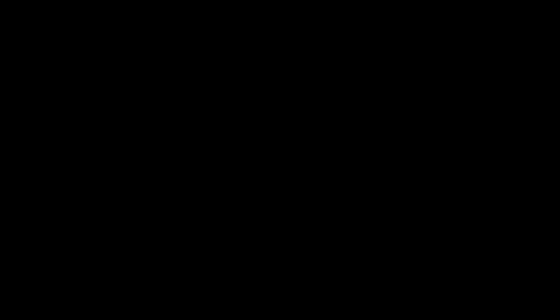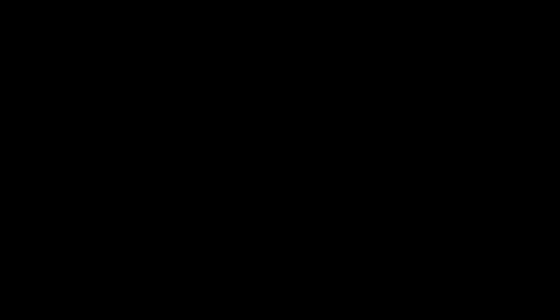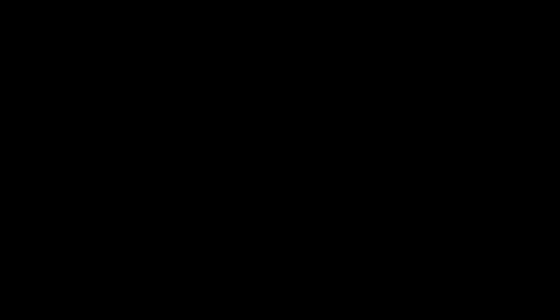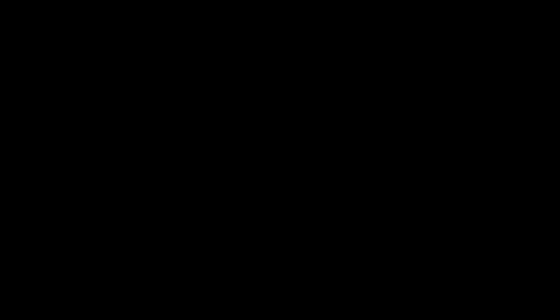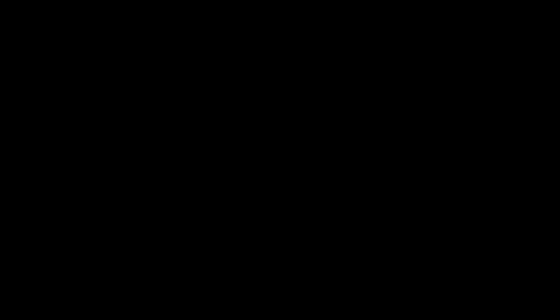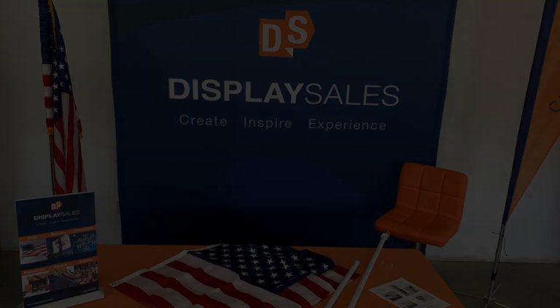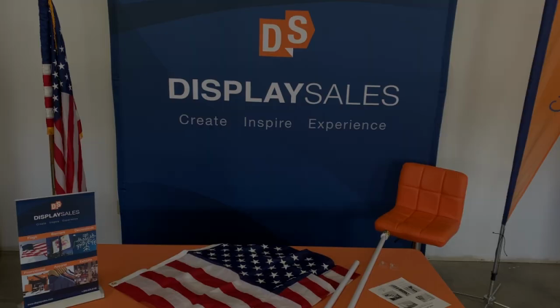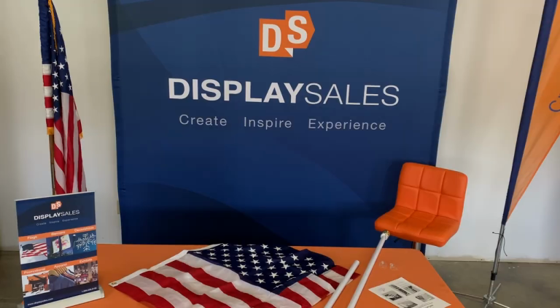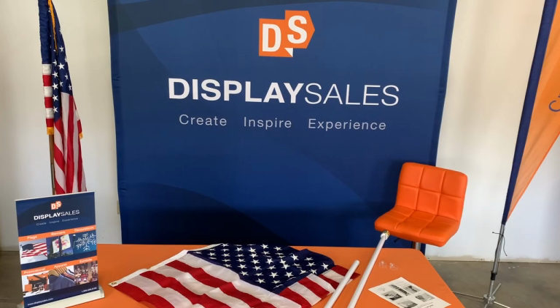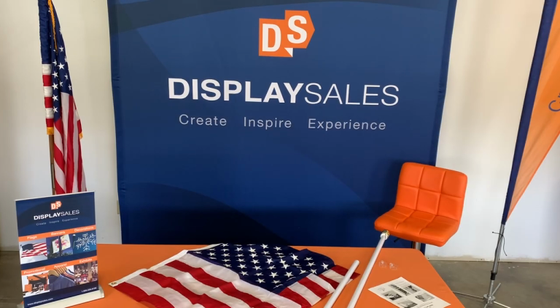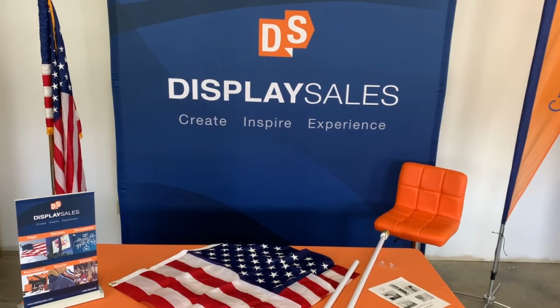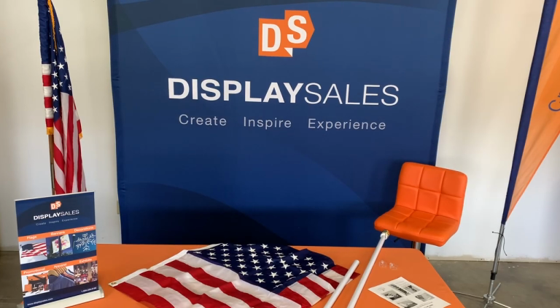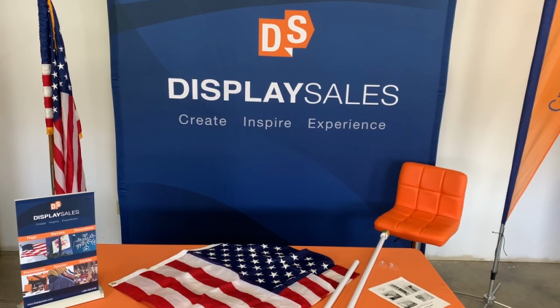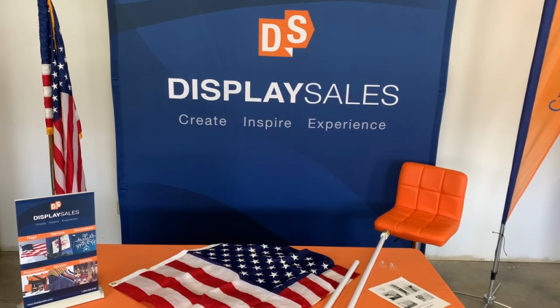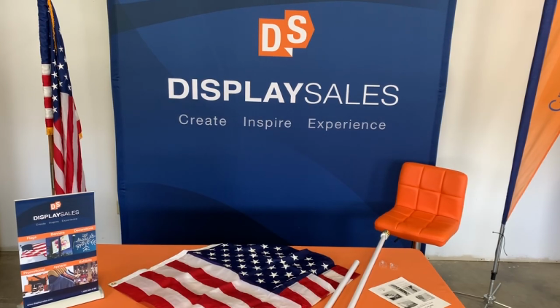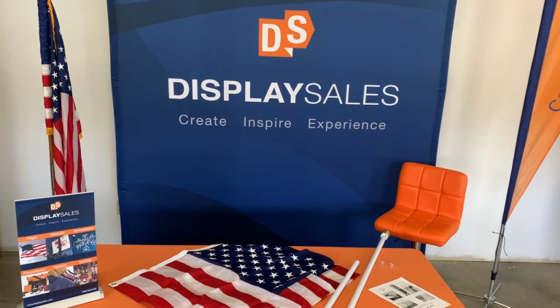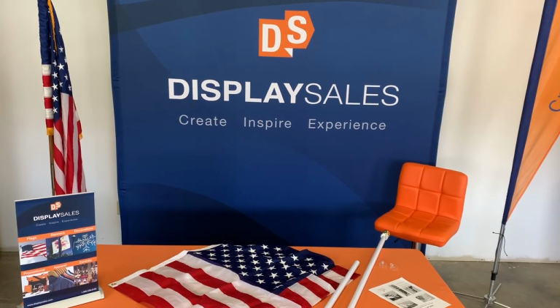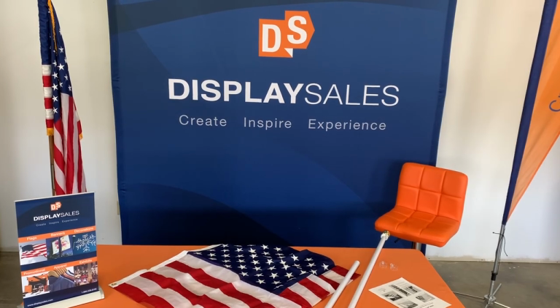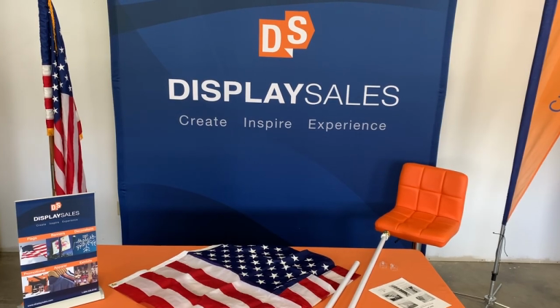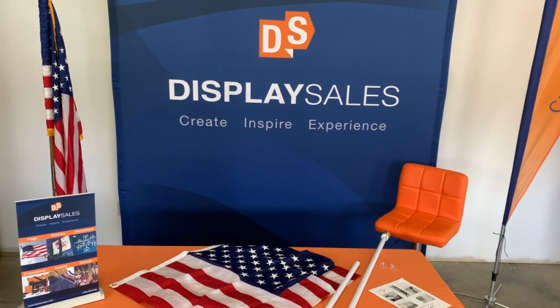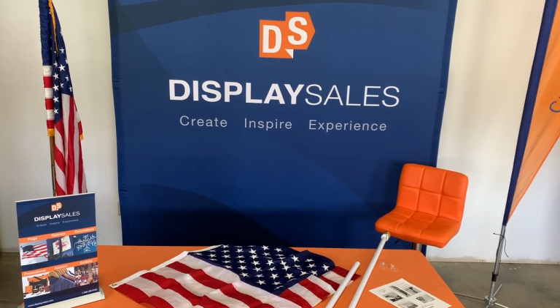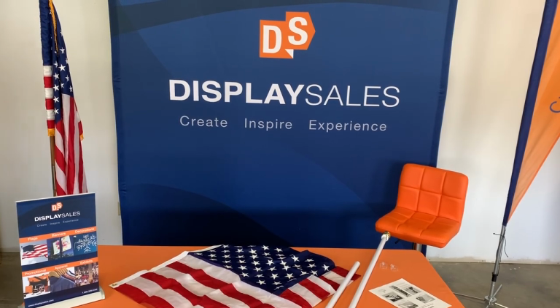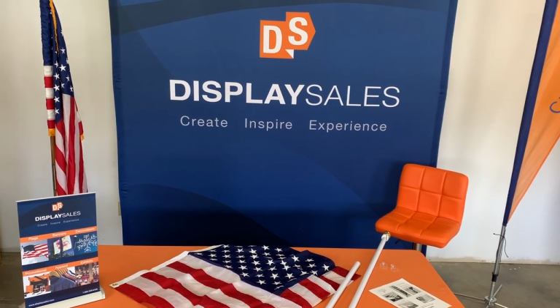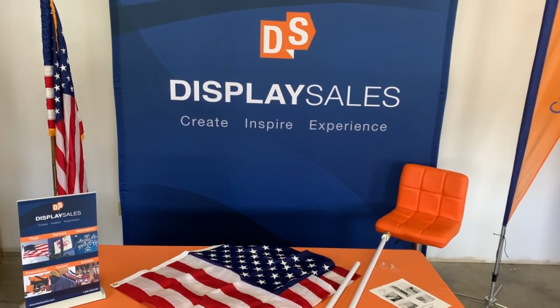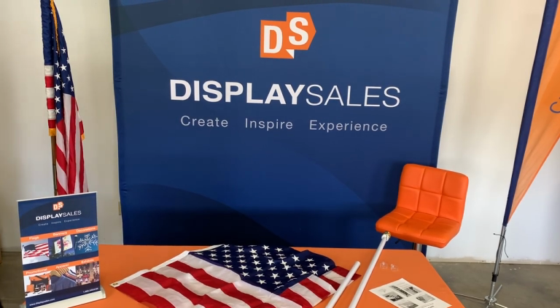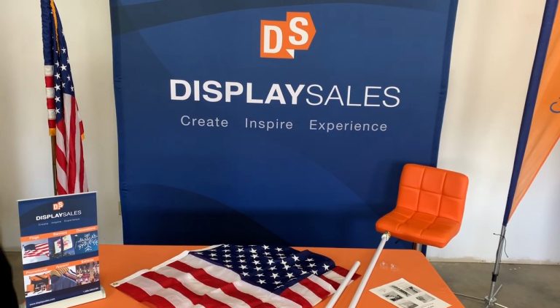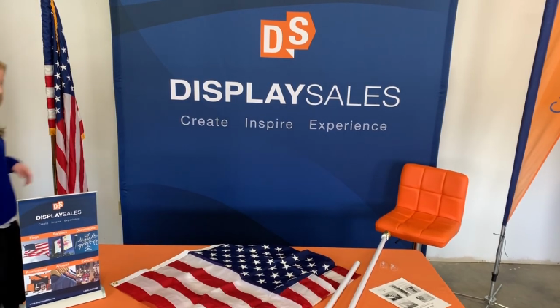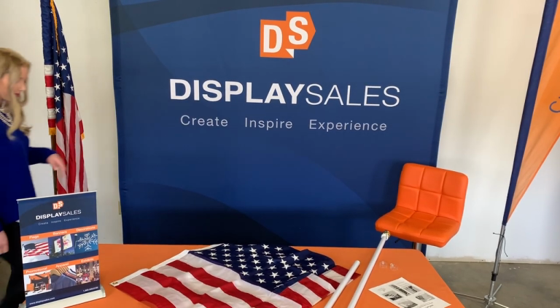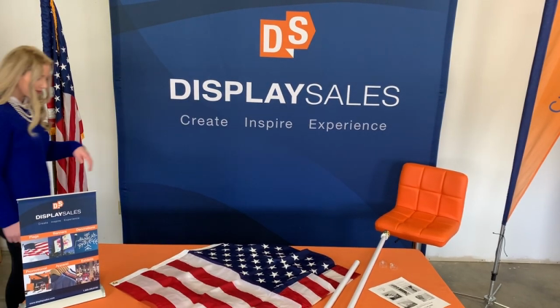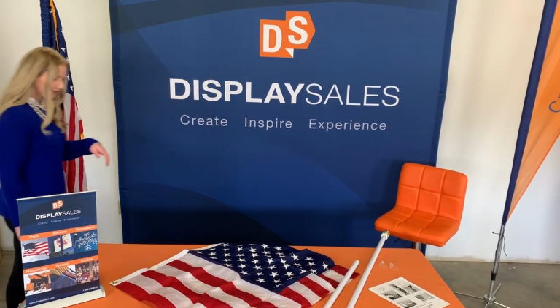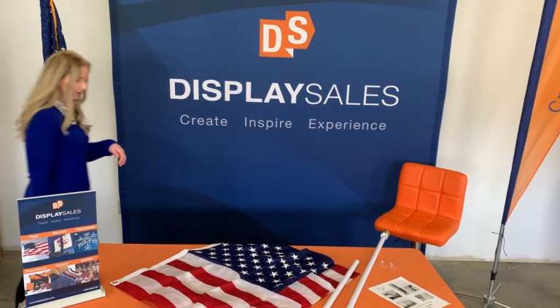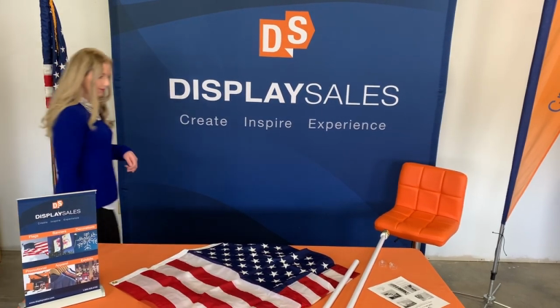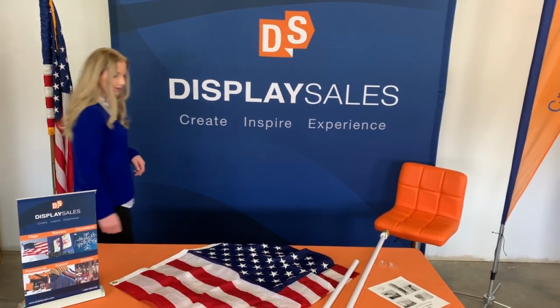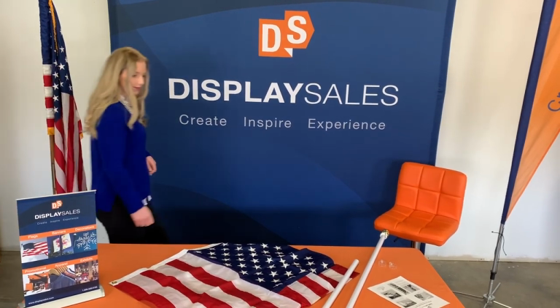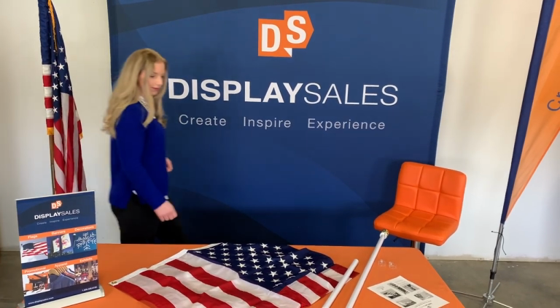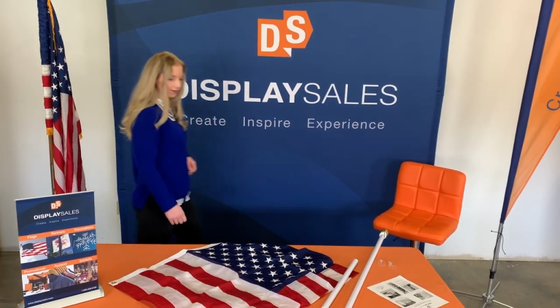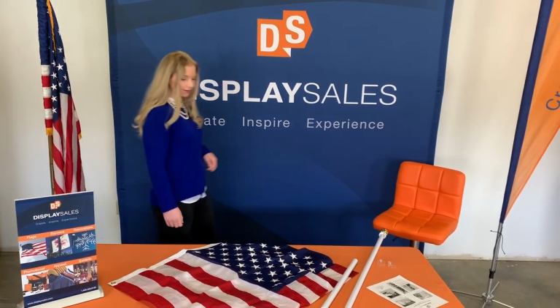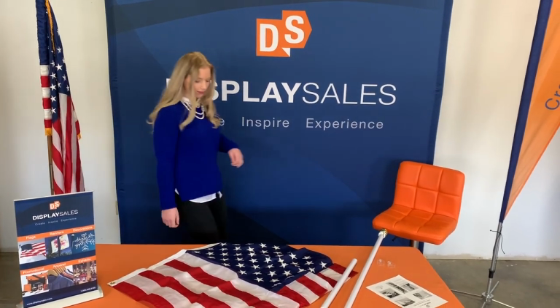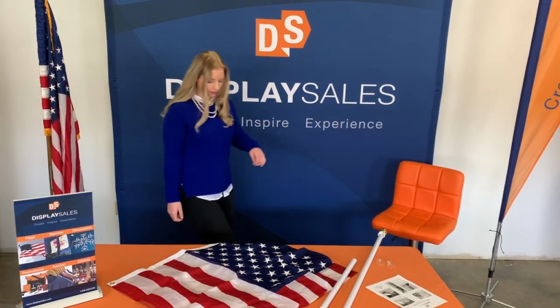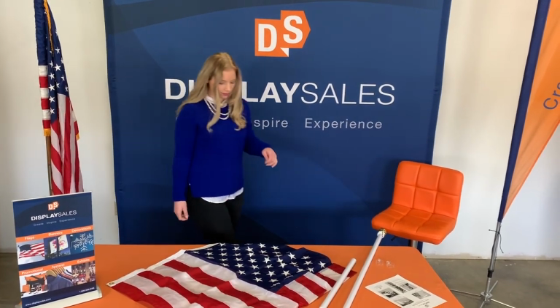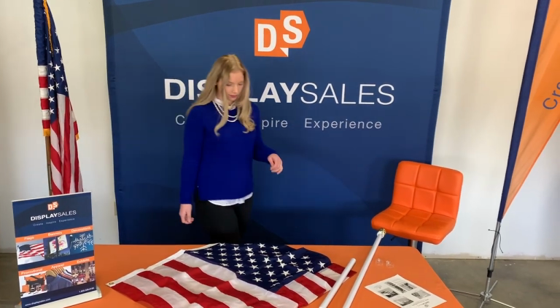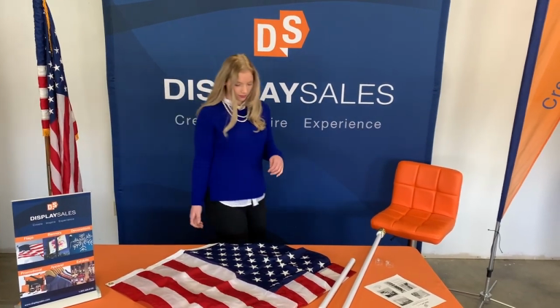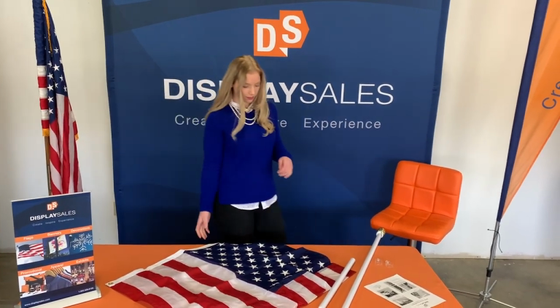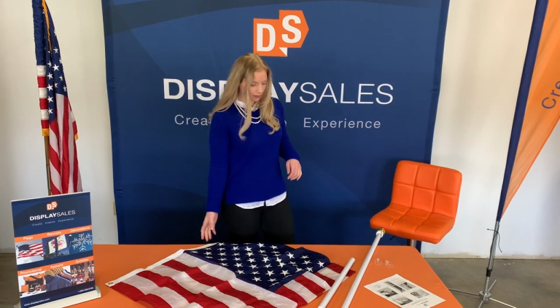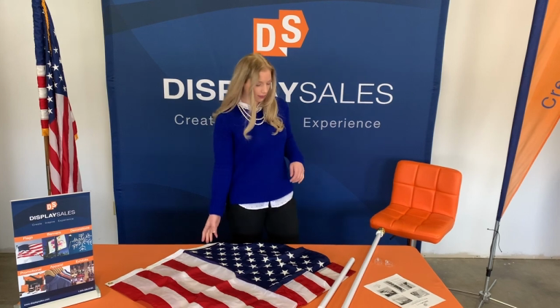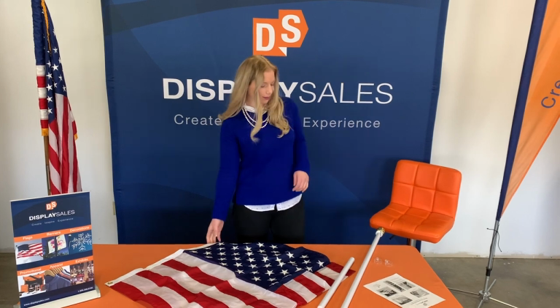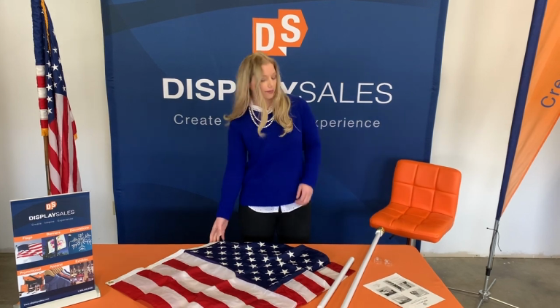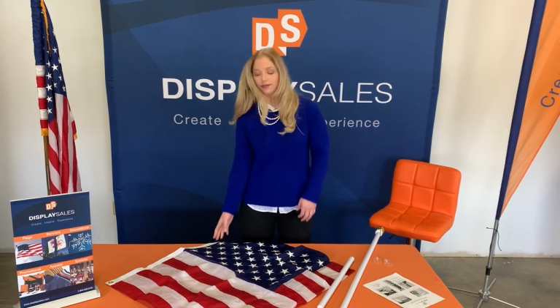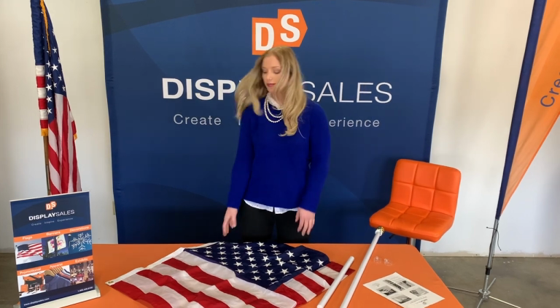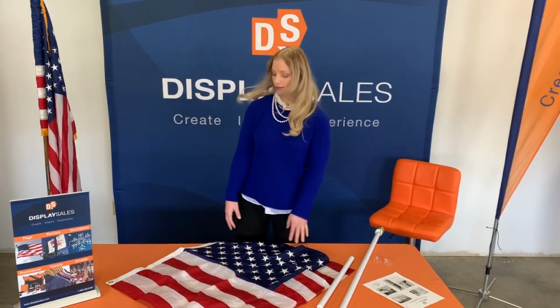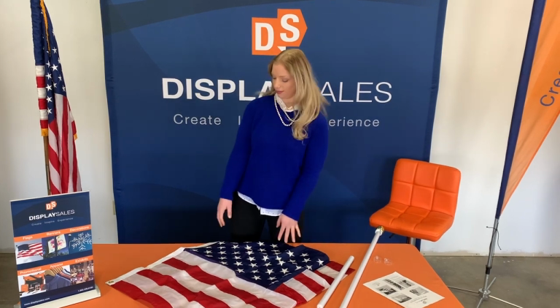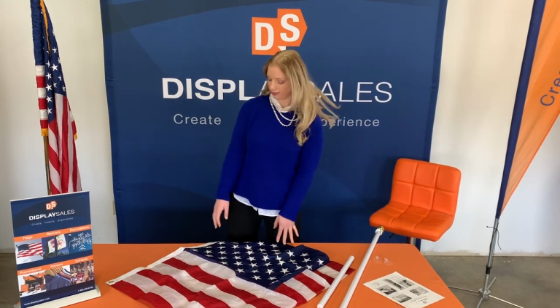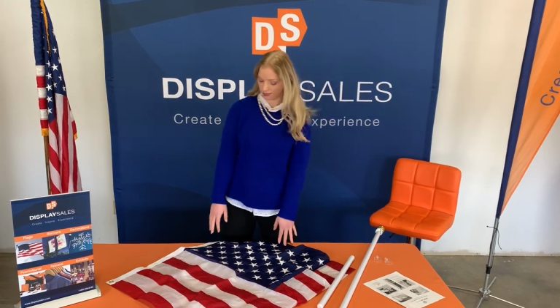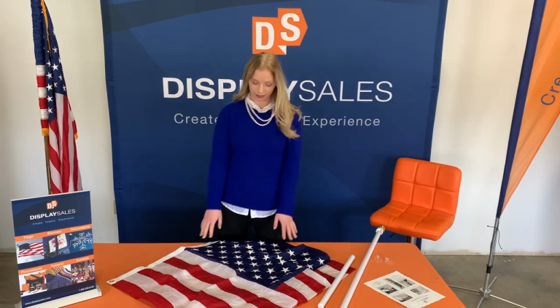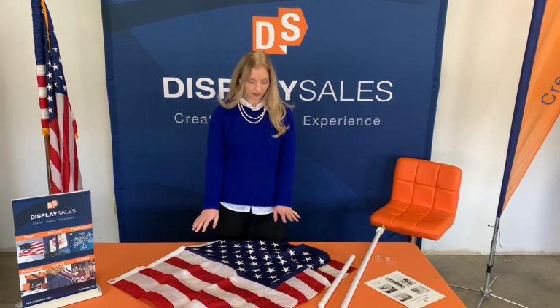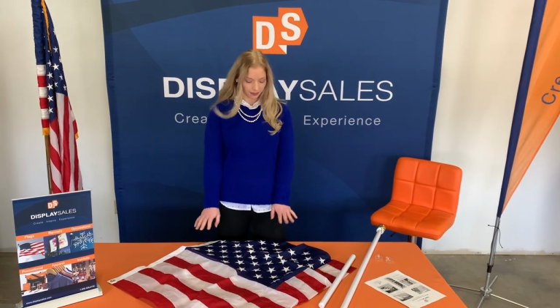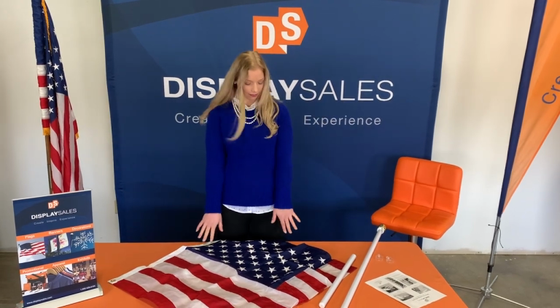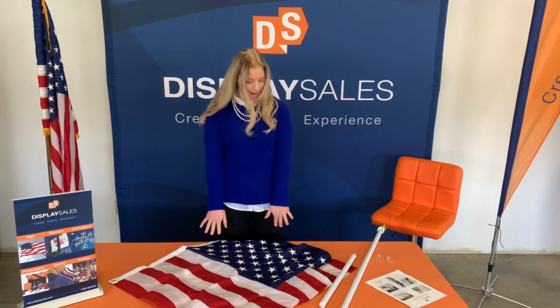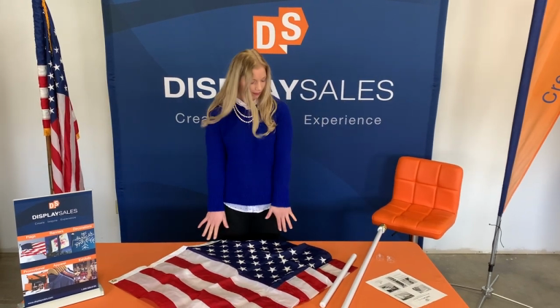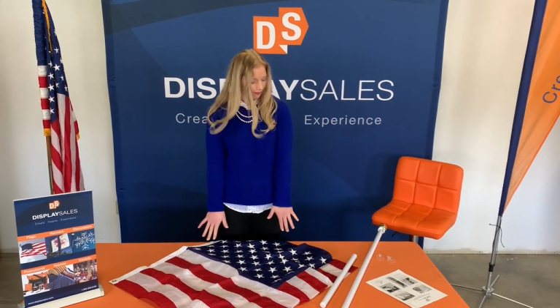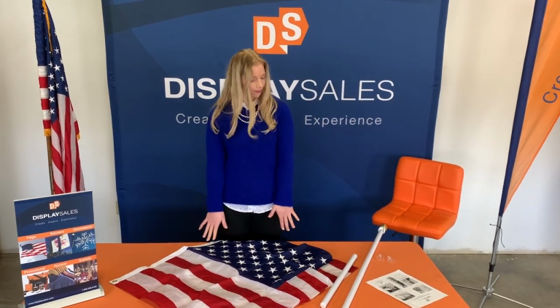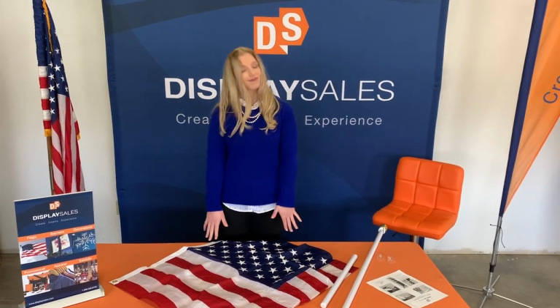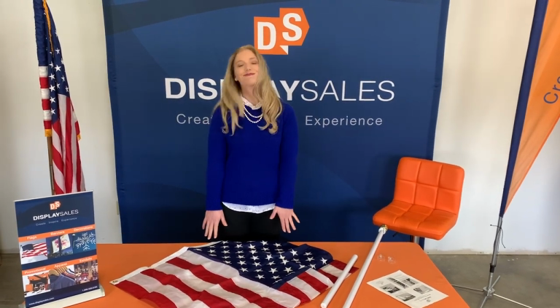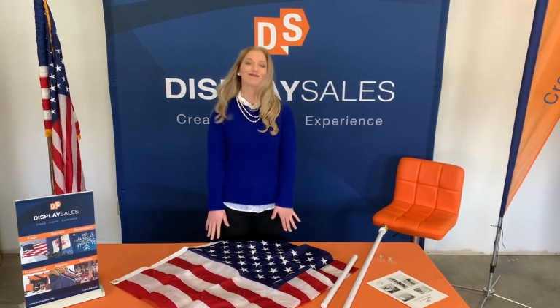Good morning everyone and welcome to DisplaySales. Today we're going to show you how to install your US flag onto your spinner pole.